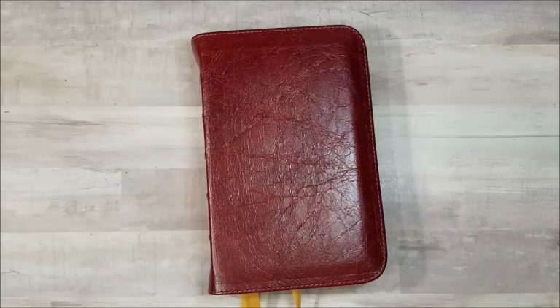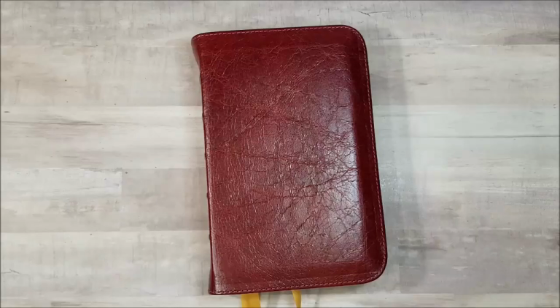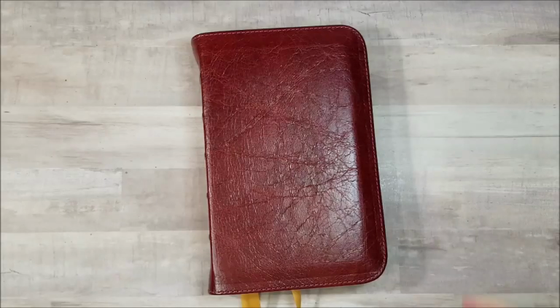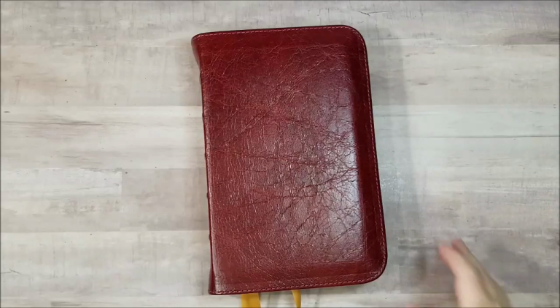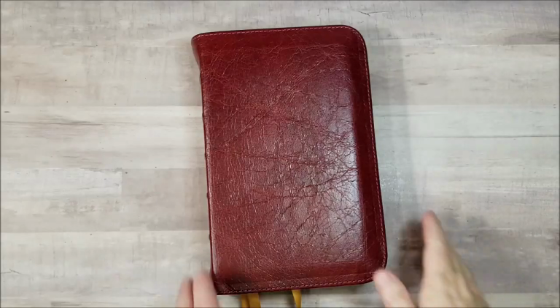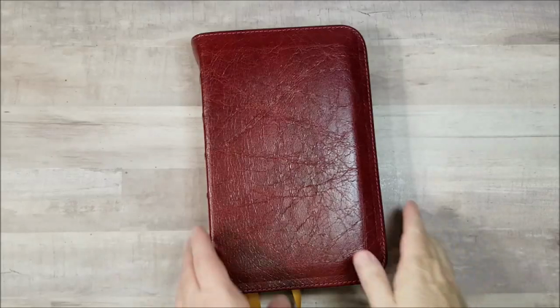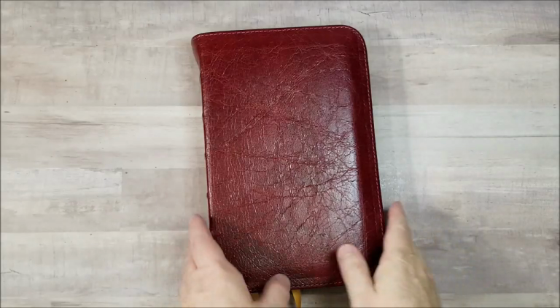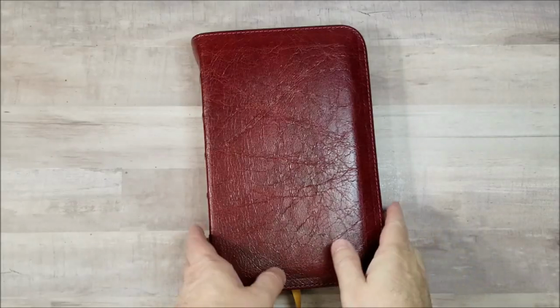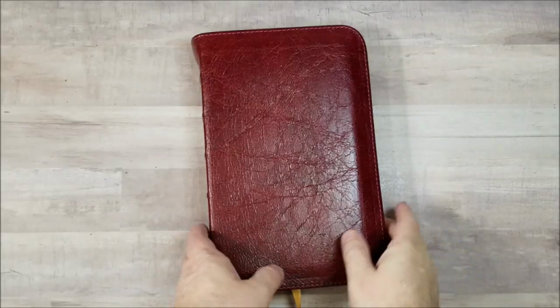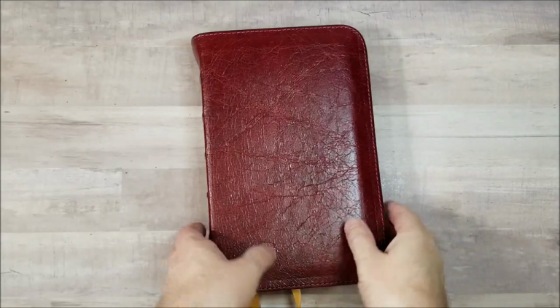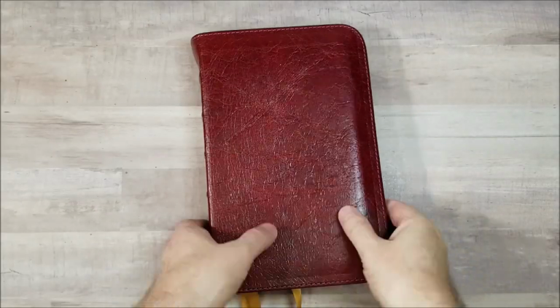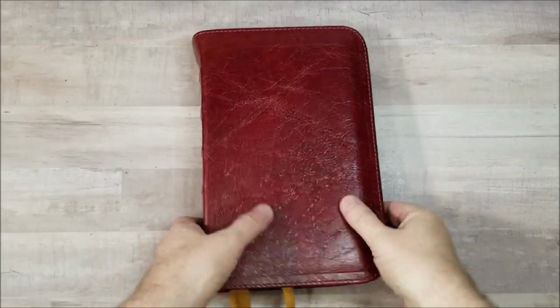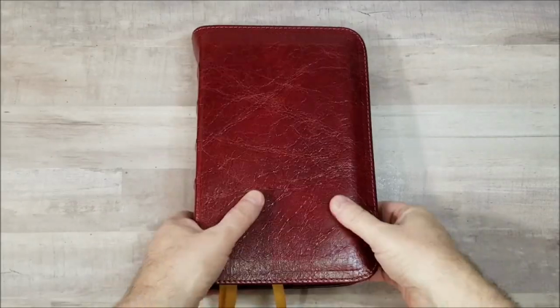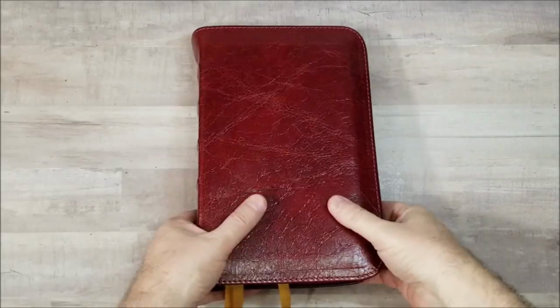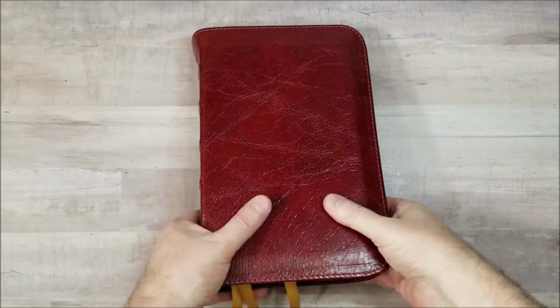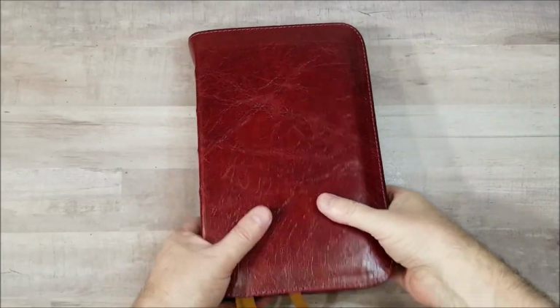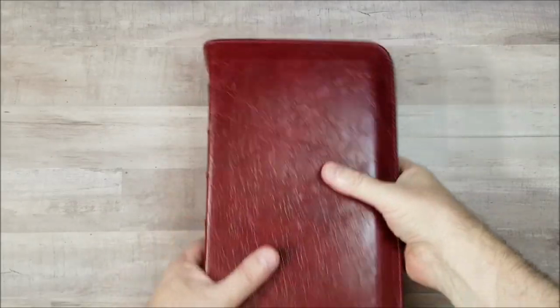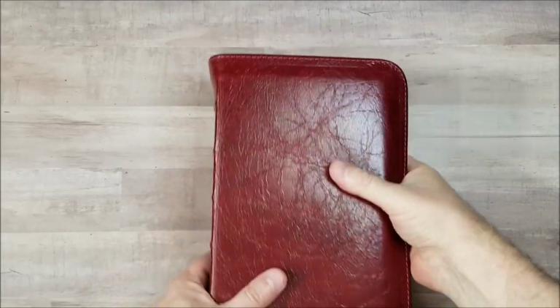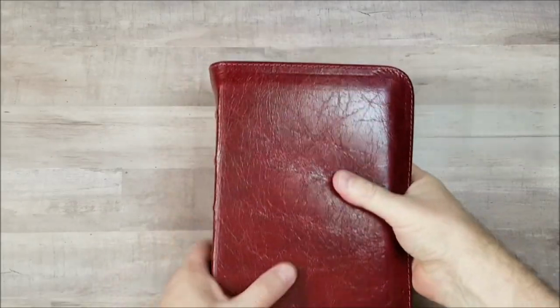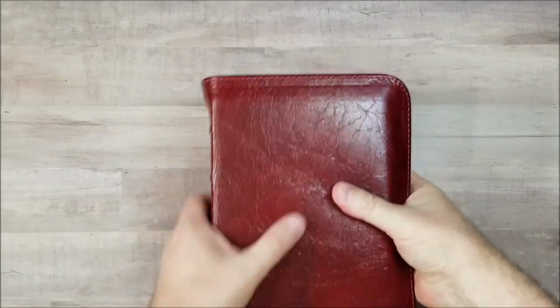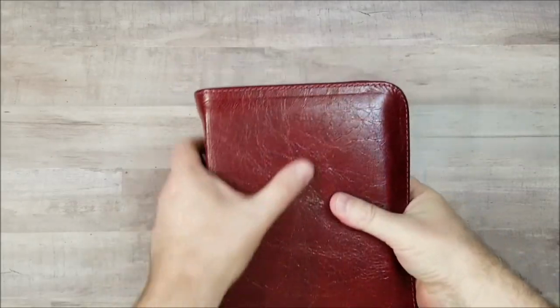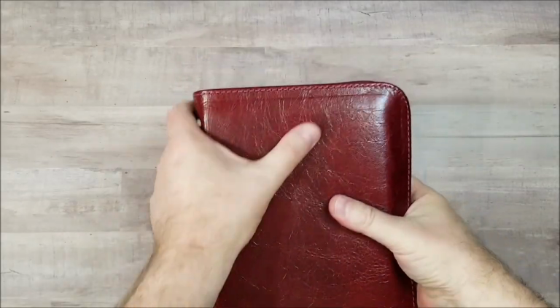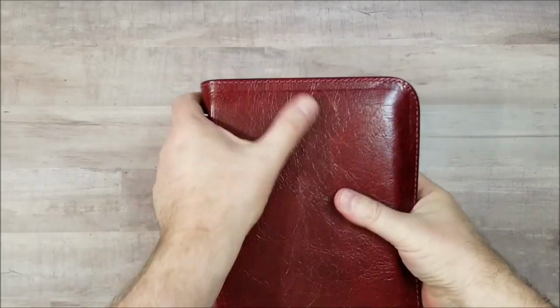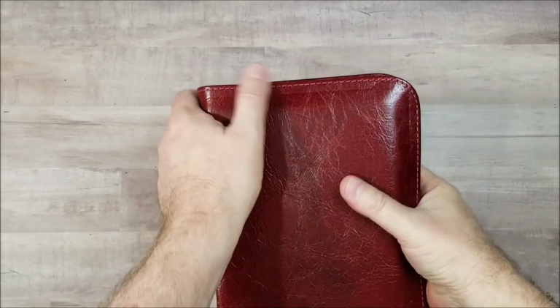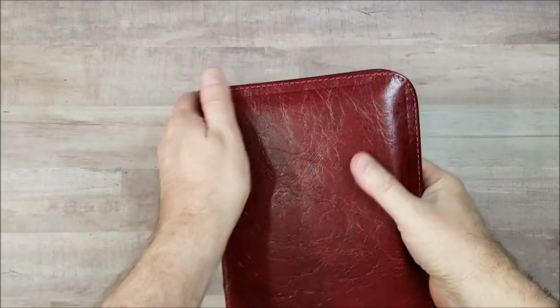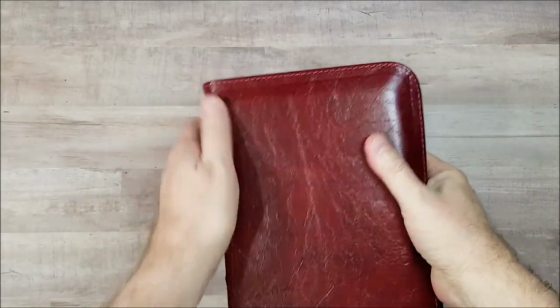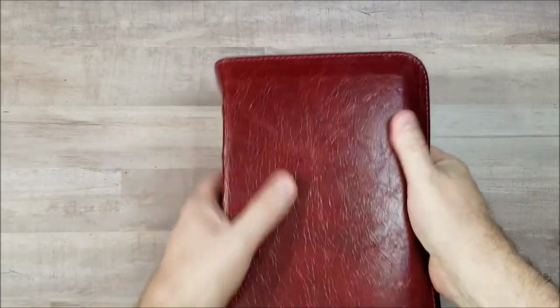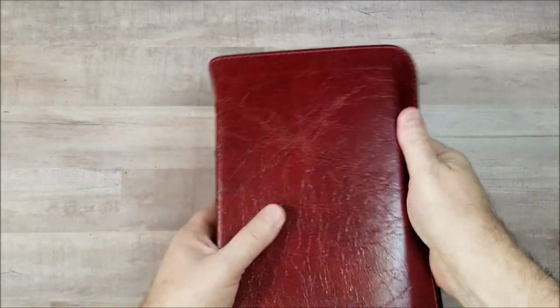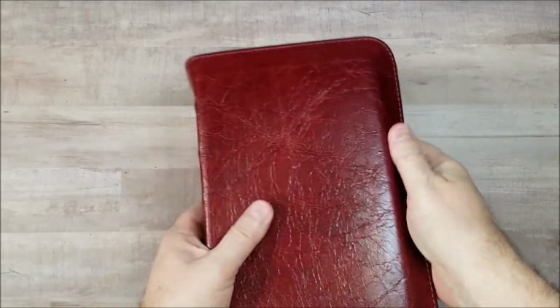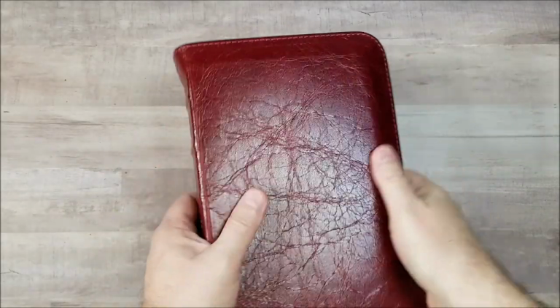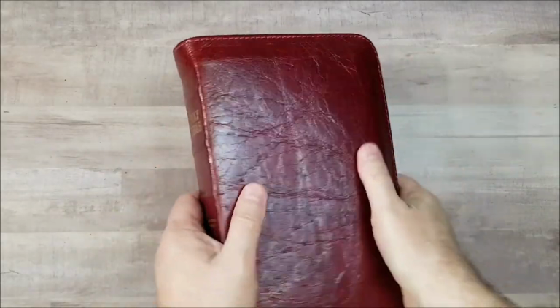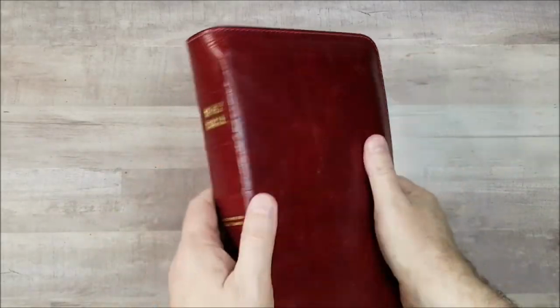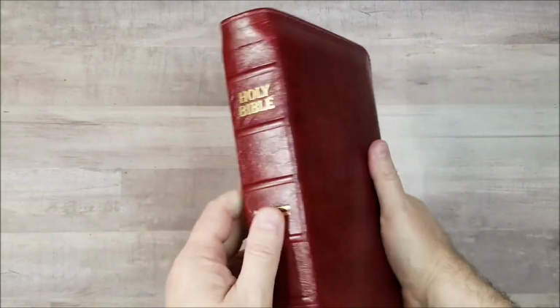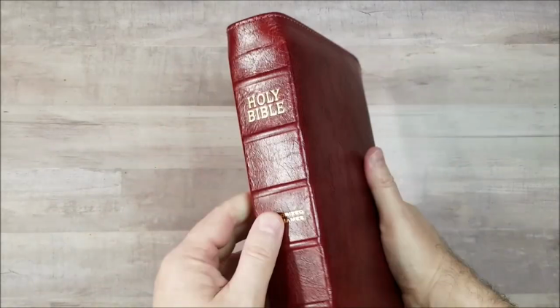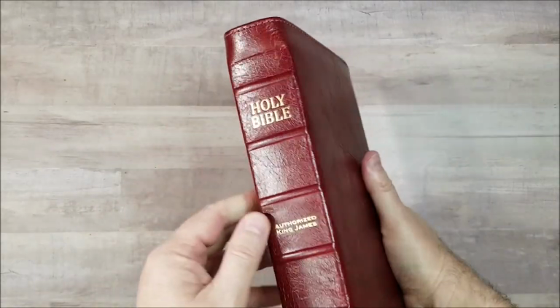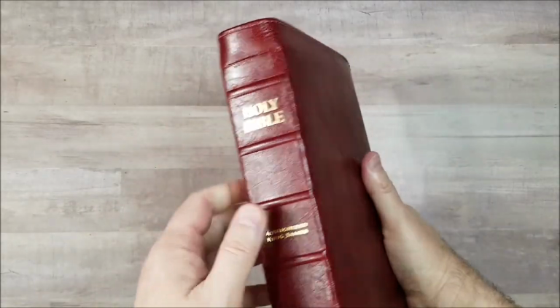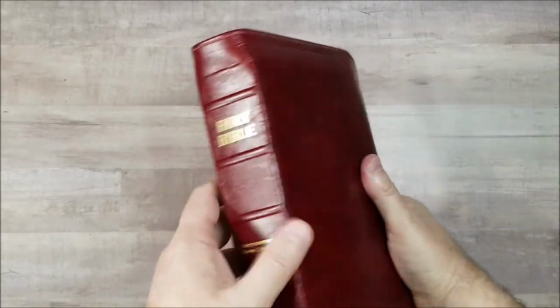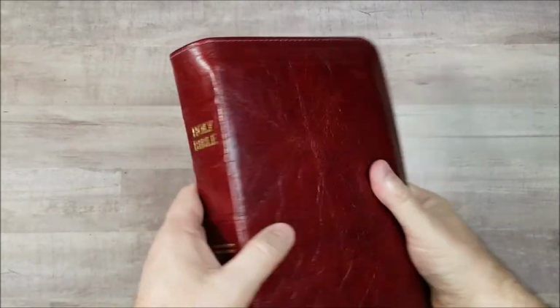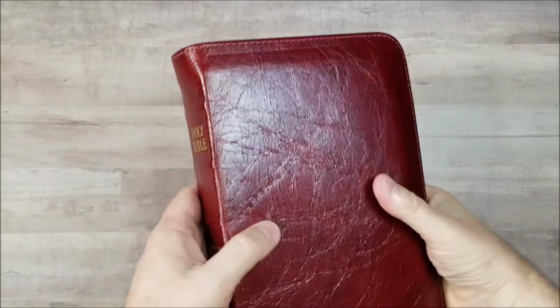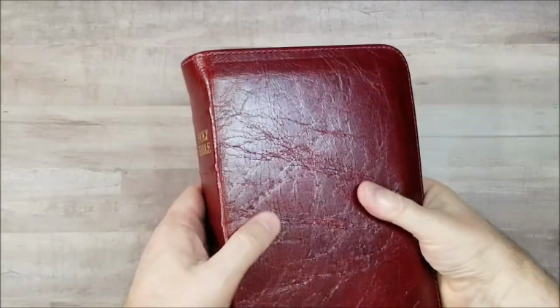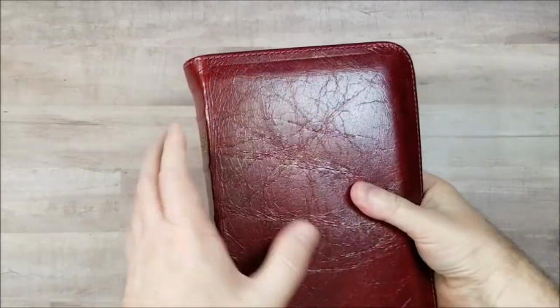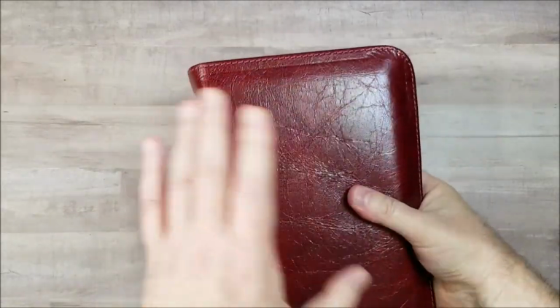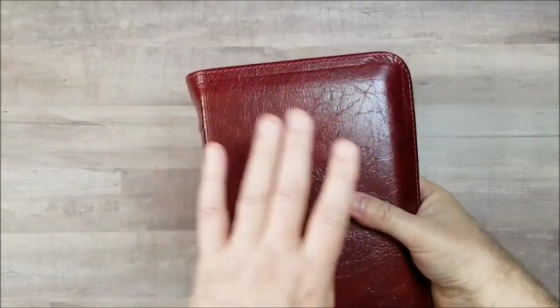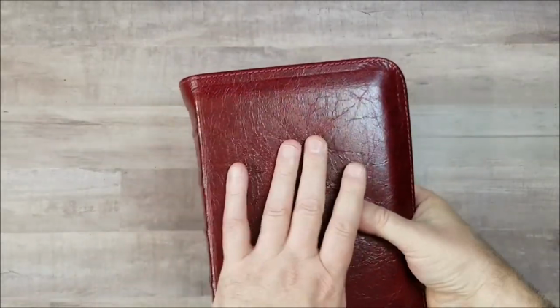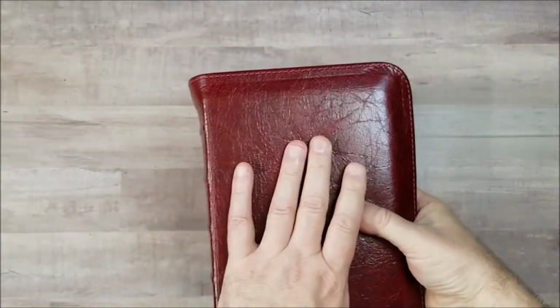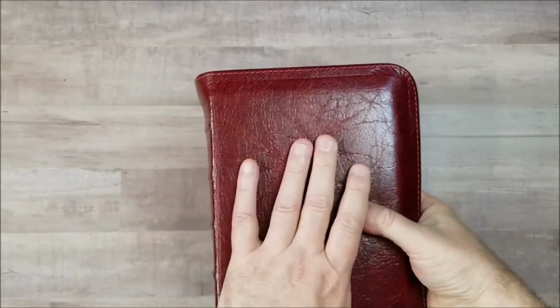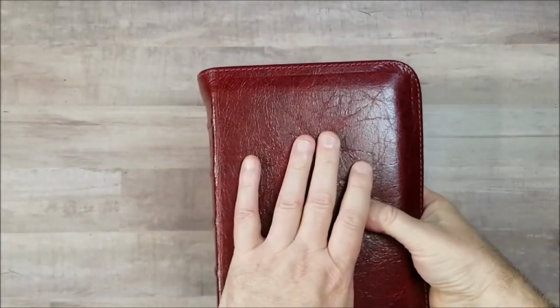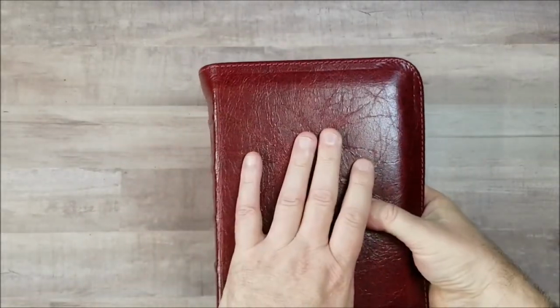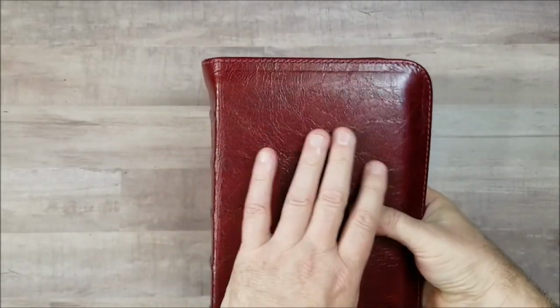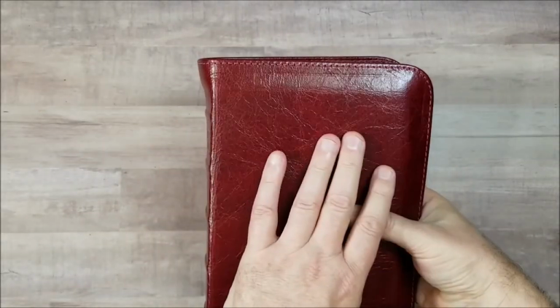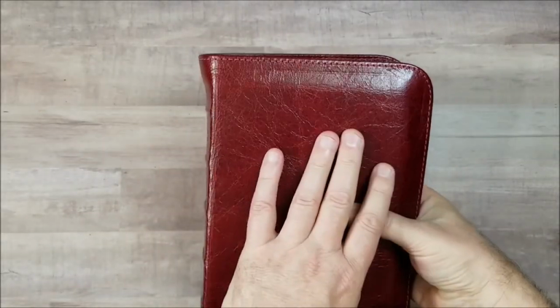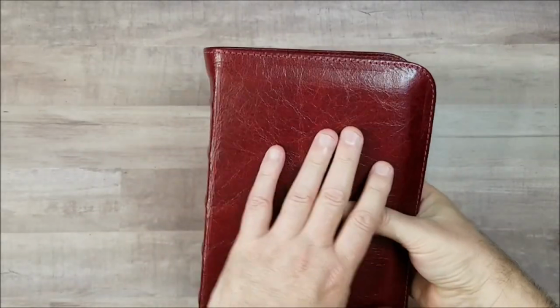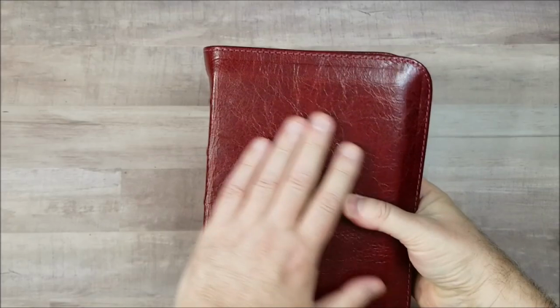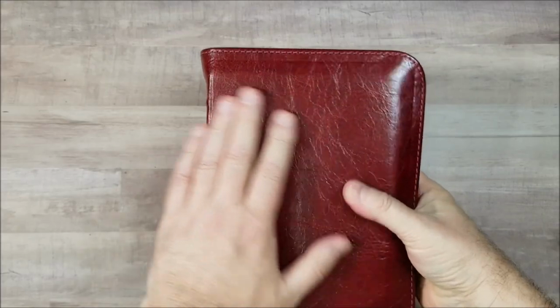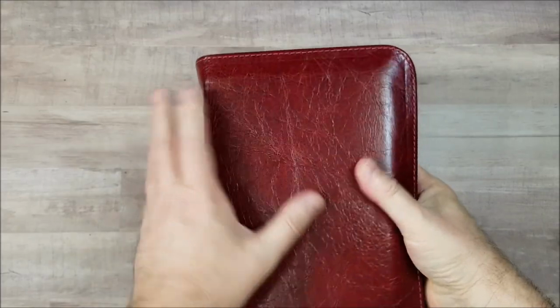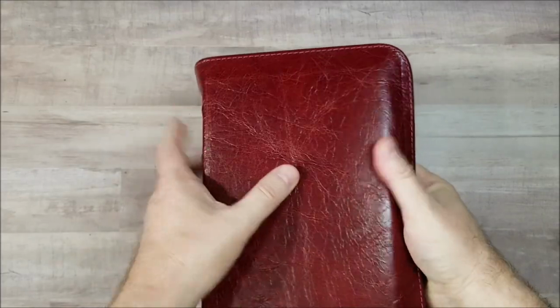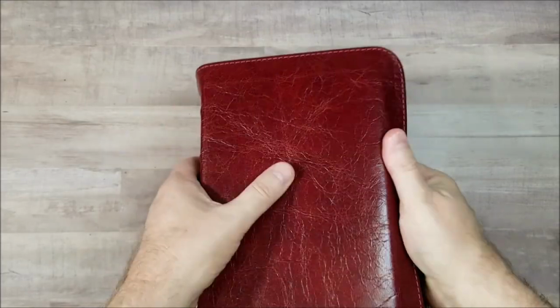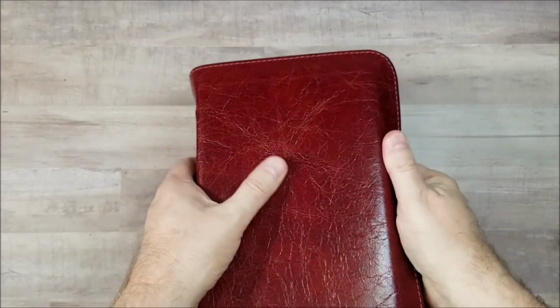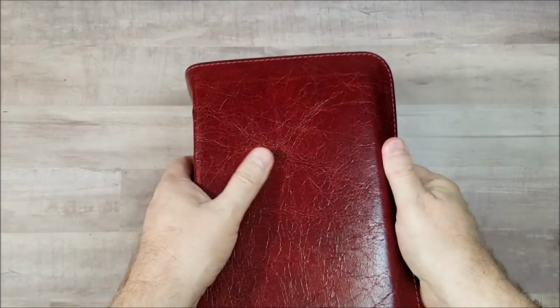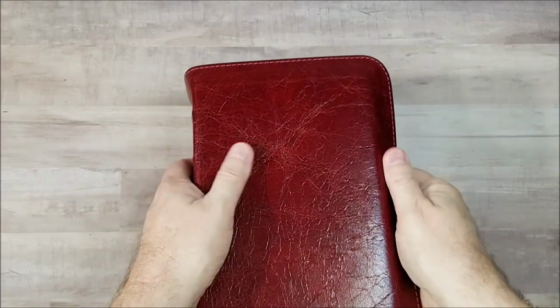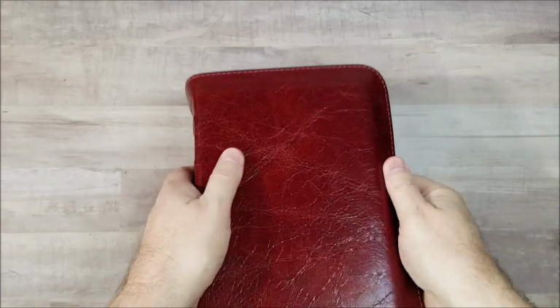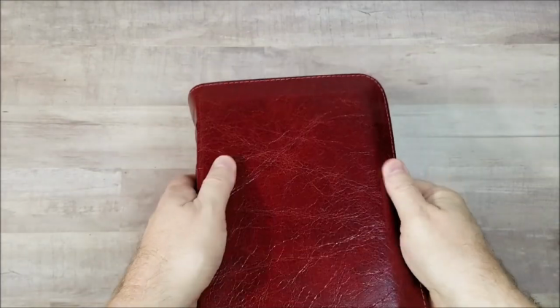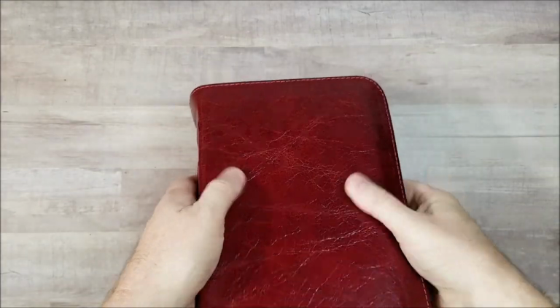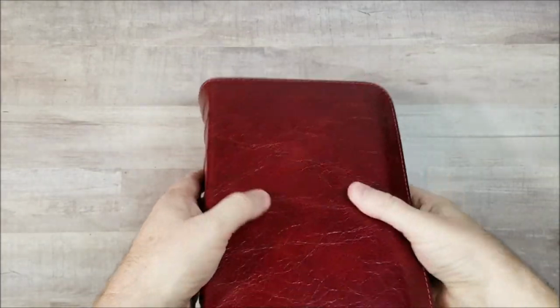Hey, this is Randy from BibleBuyingGuide.com. Today I'm taking a look at a new leather from Church Bible Publishers.